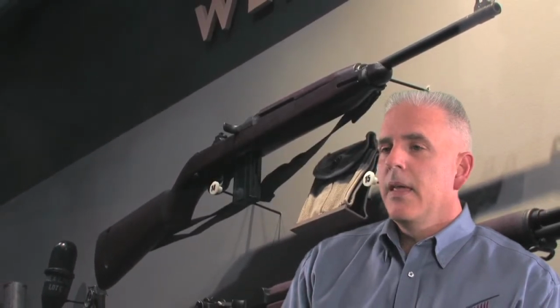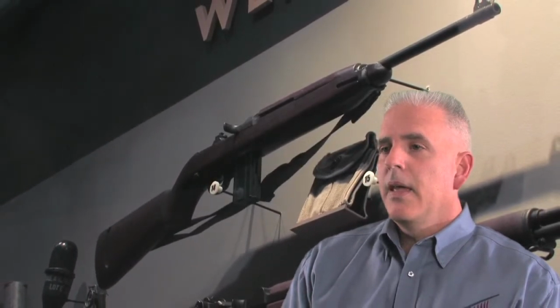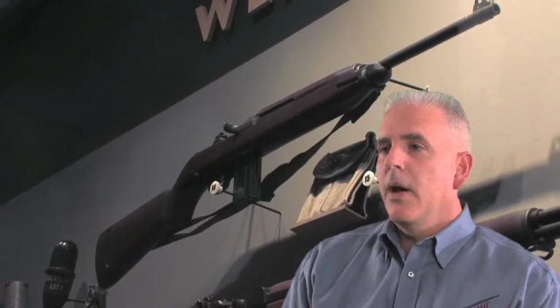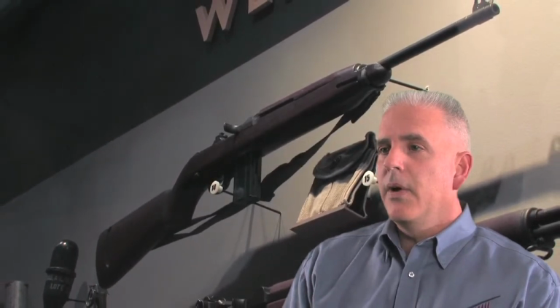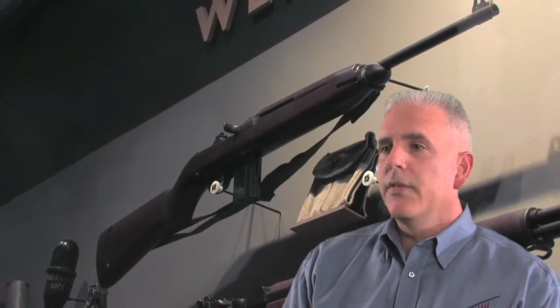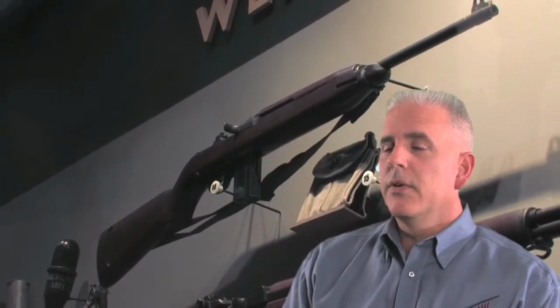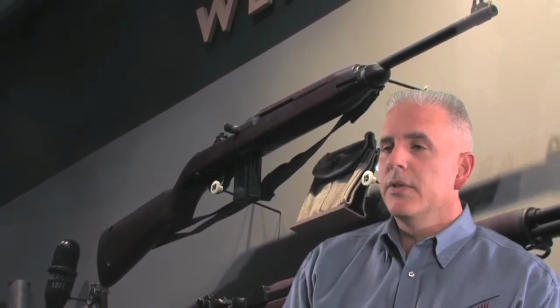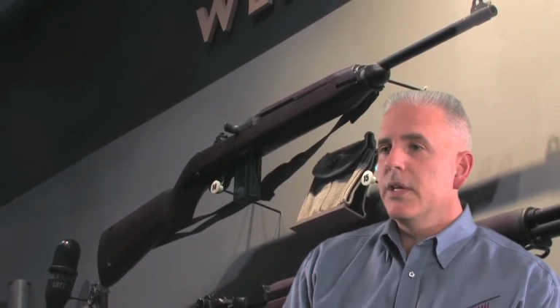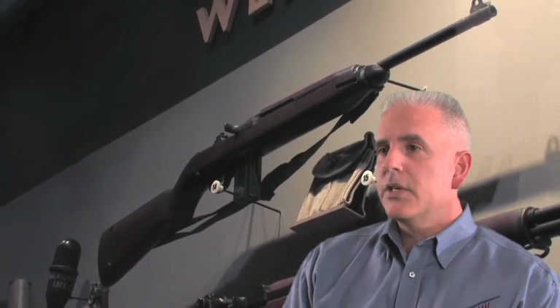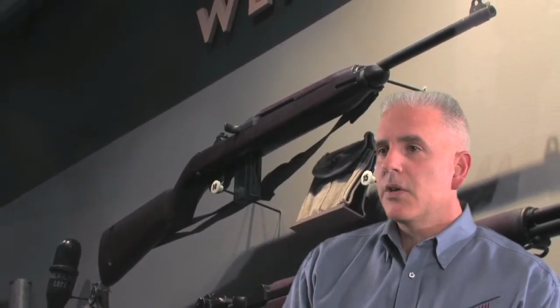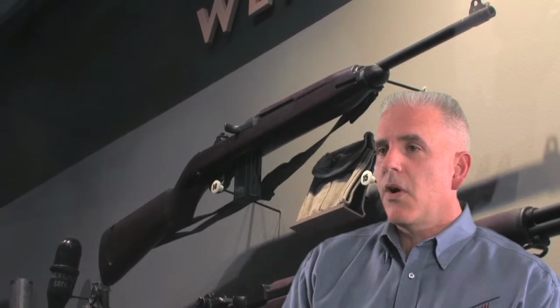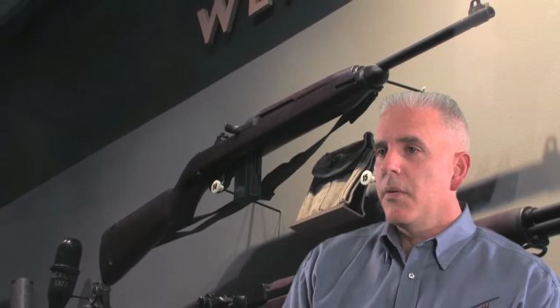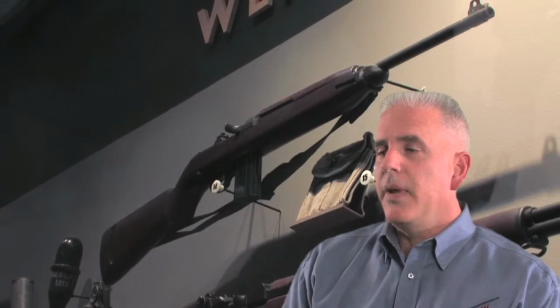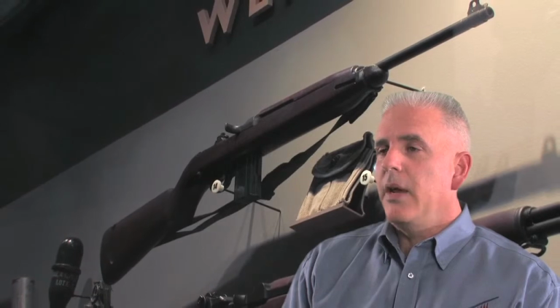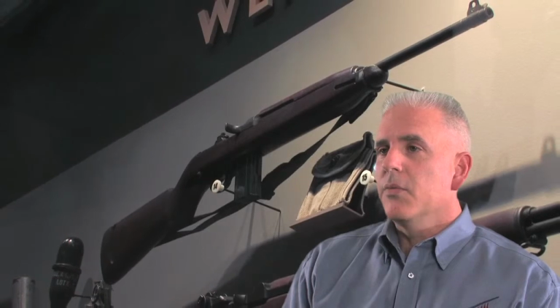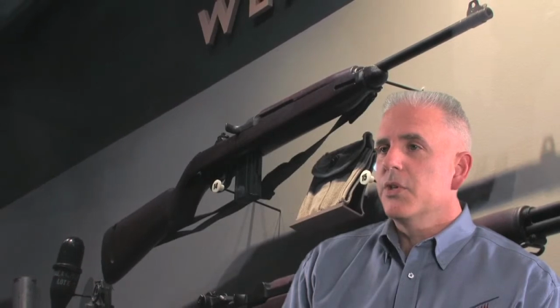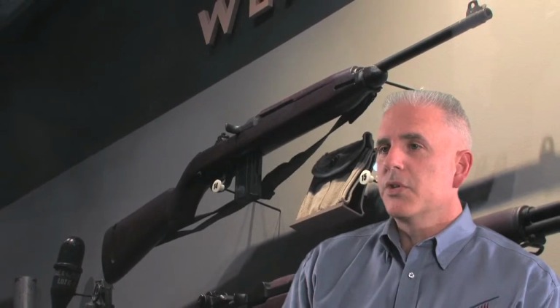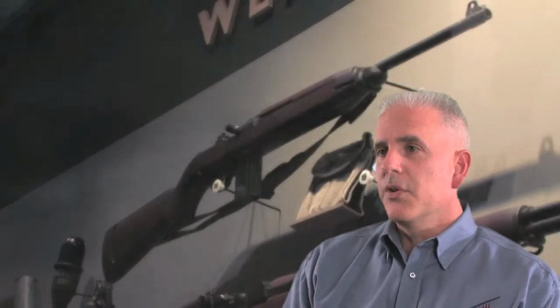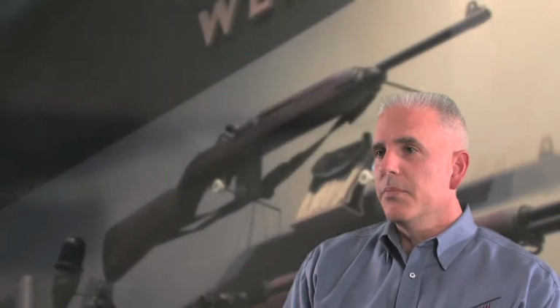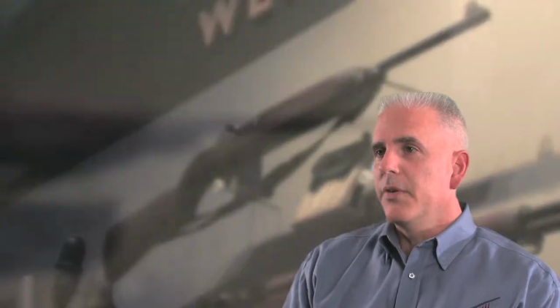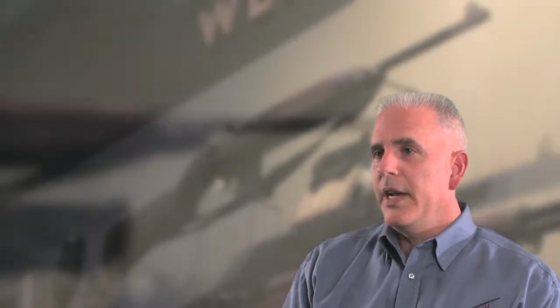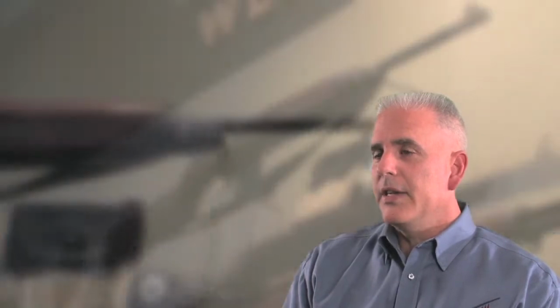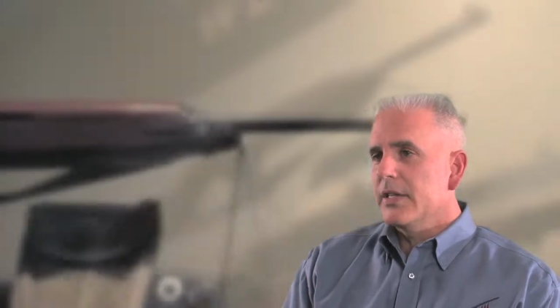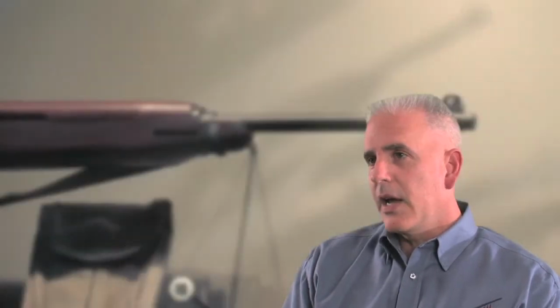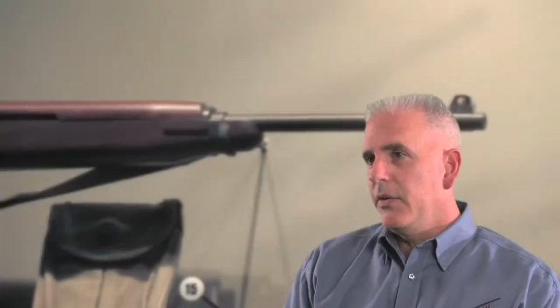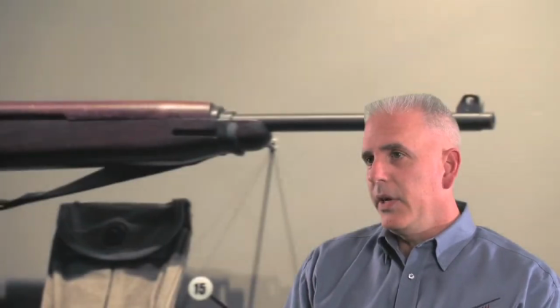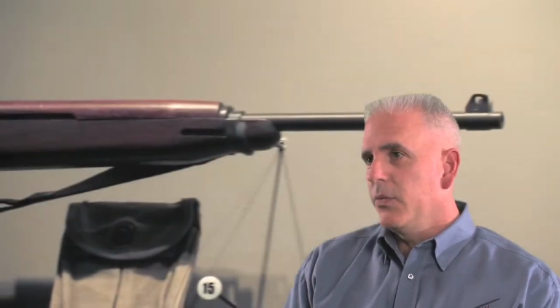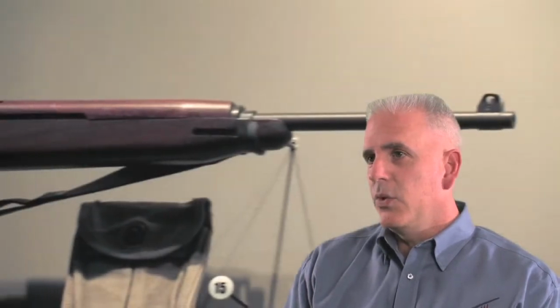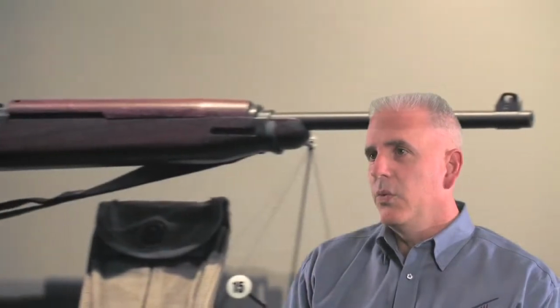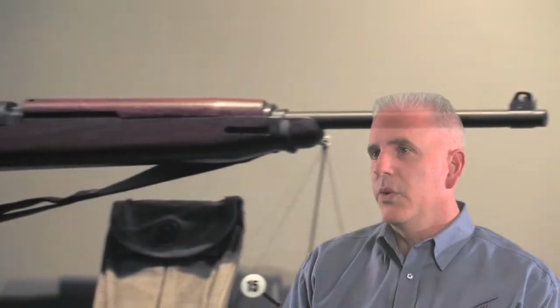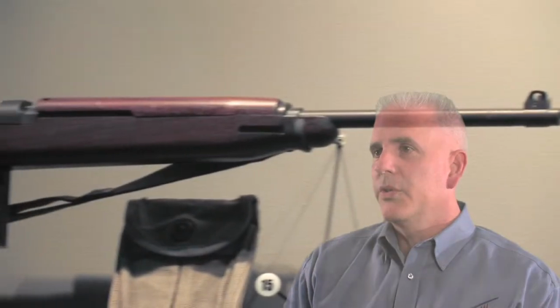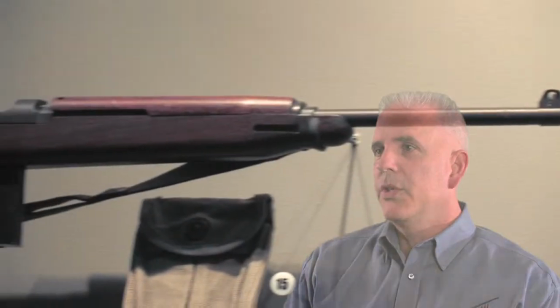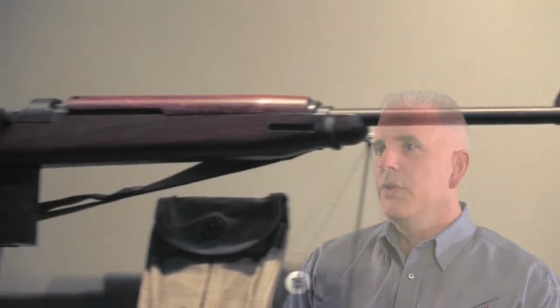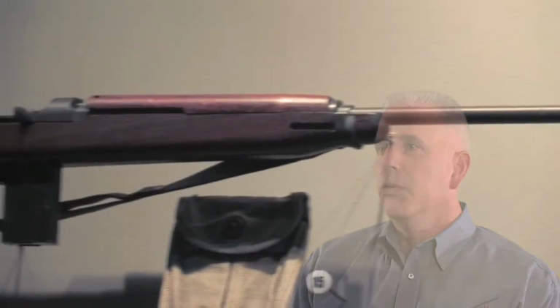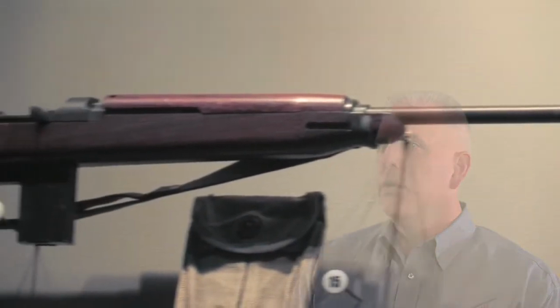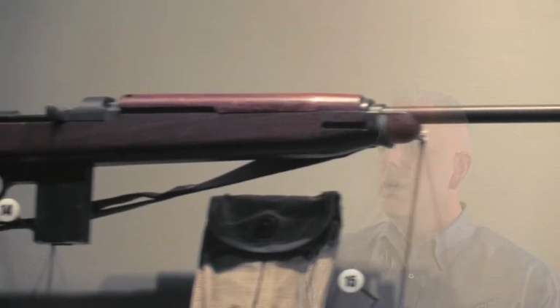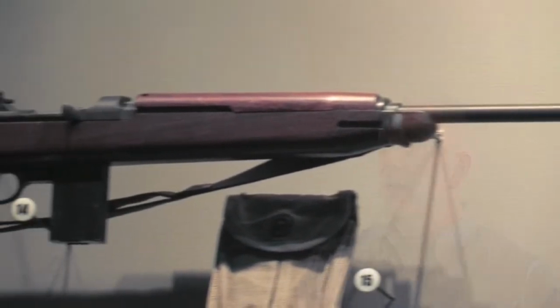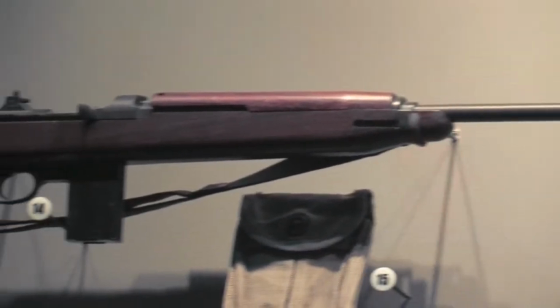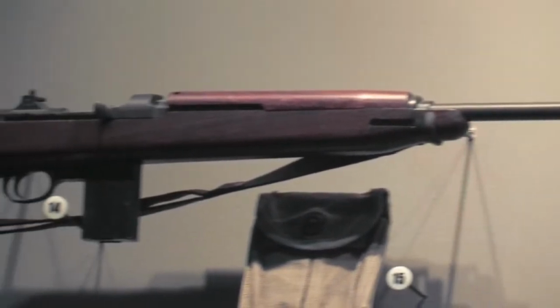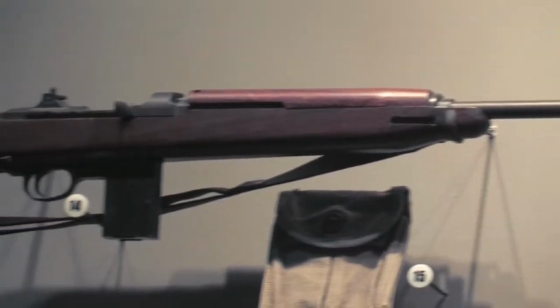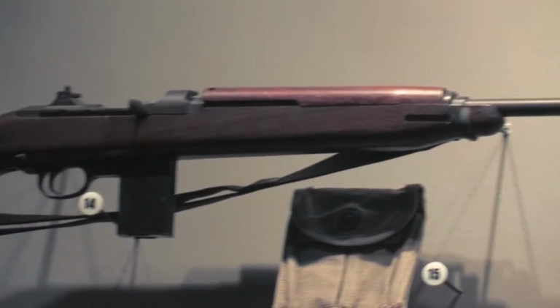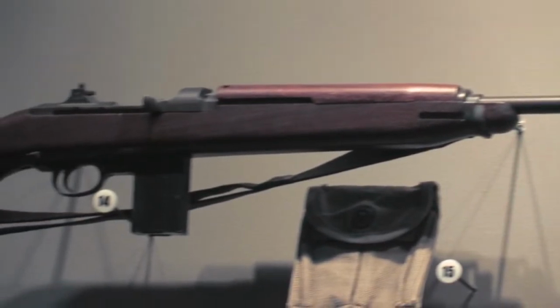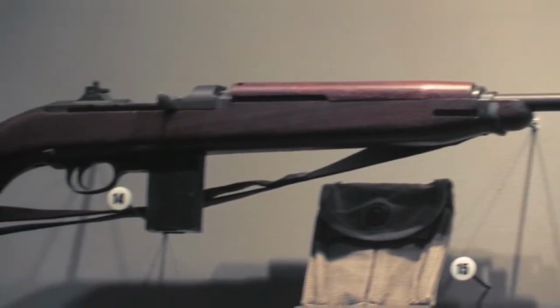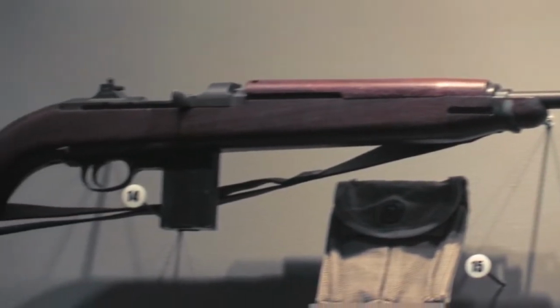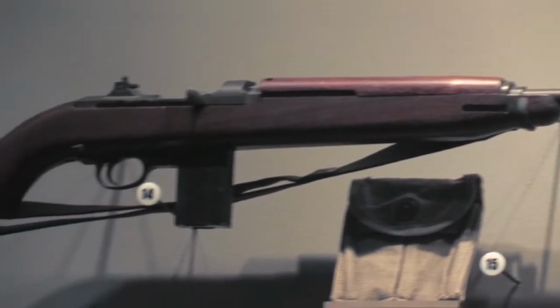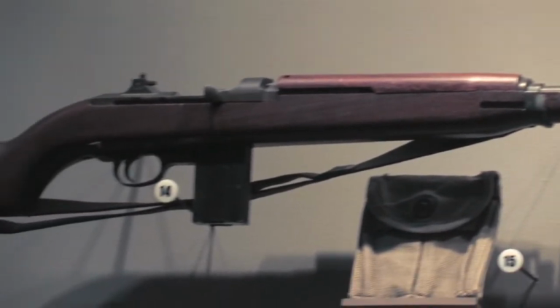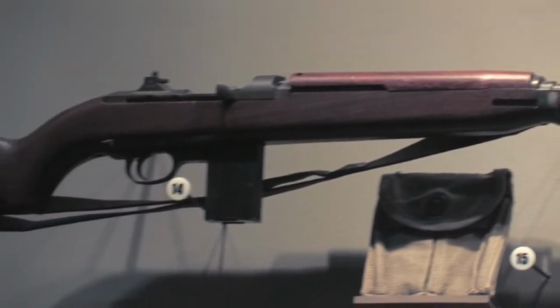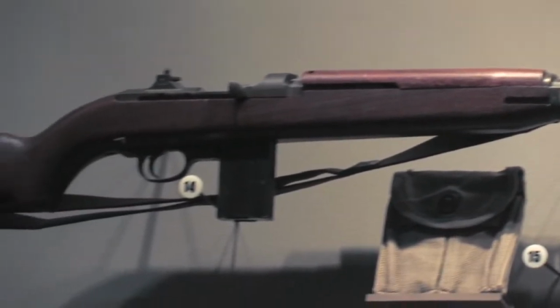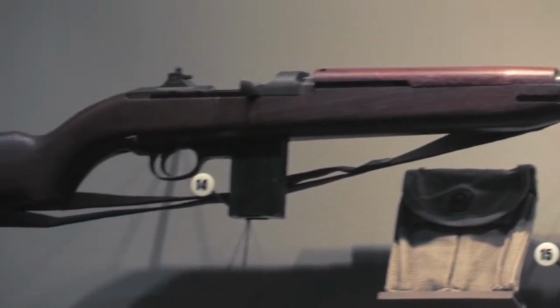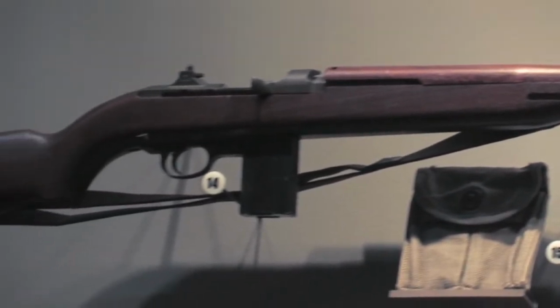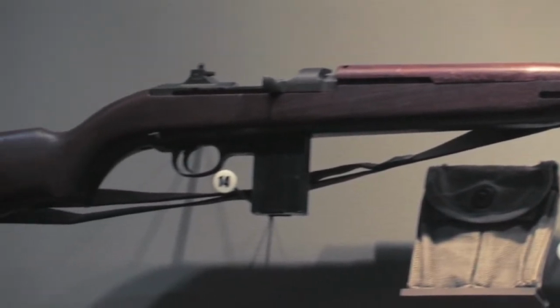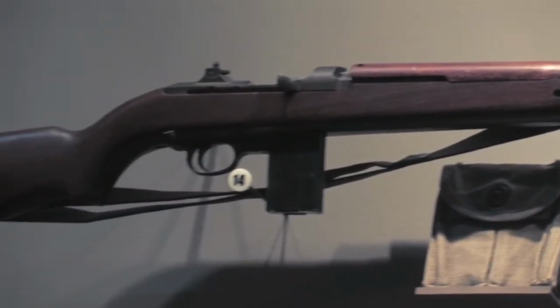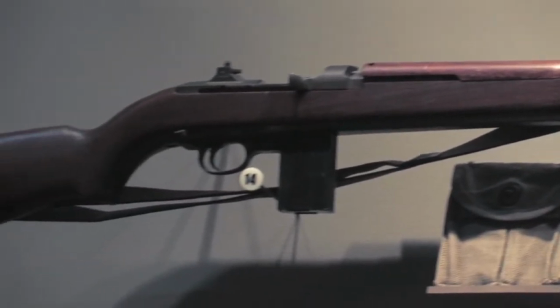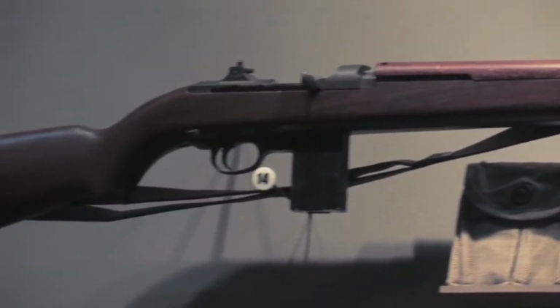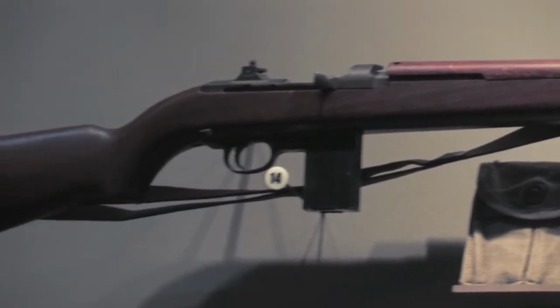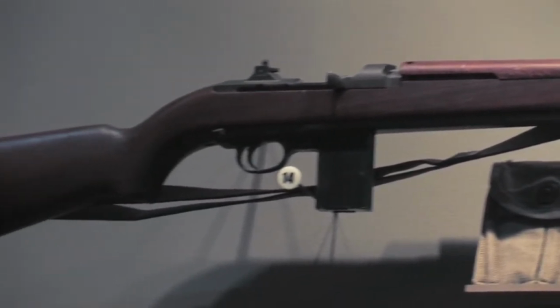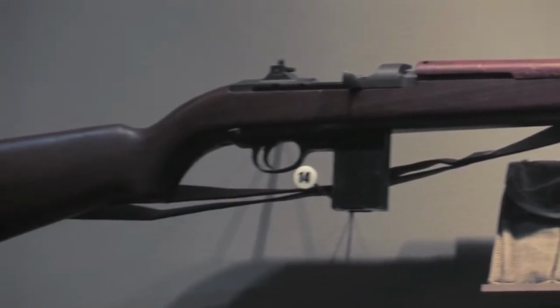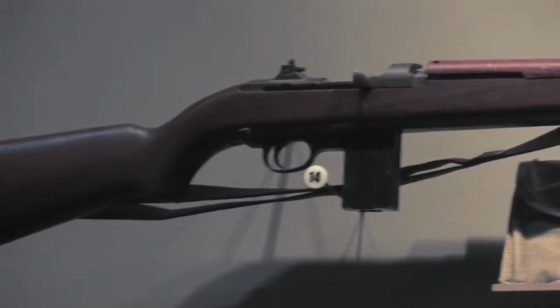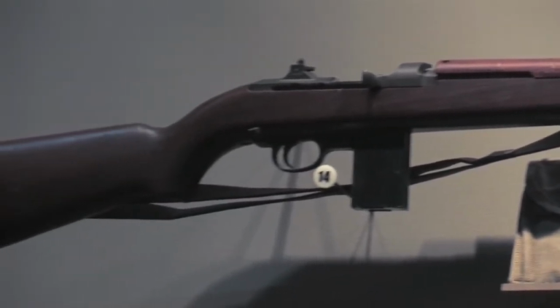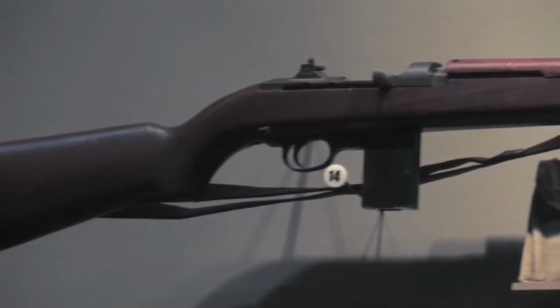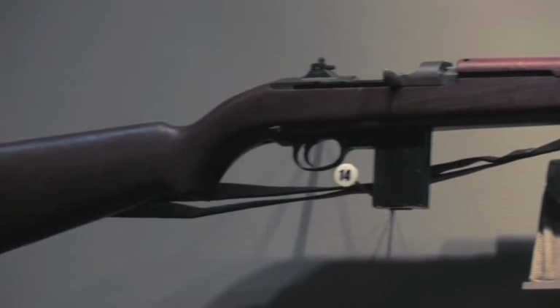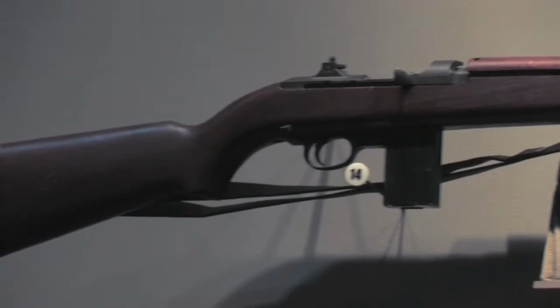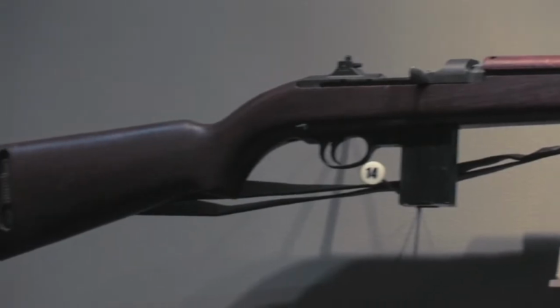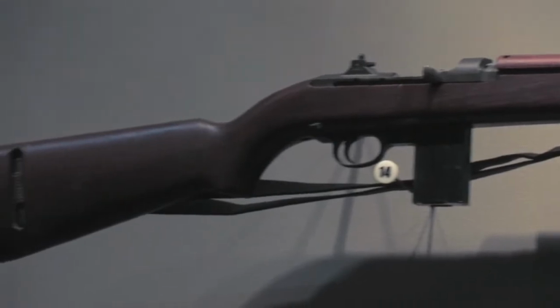However, this carbine would serve Marines not only in World War II, but would also soldier on well into Korea.